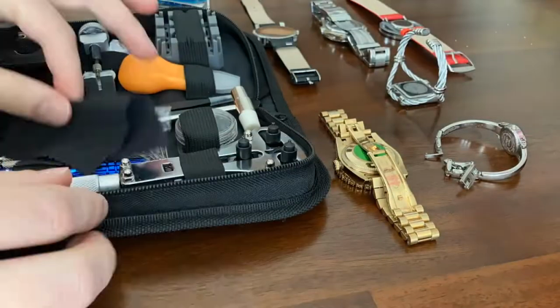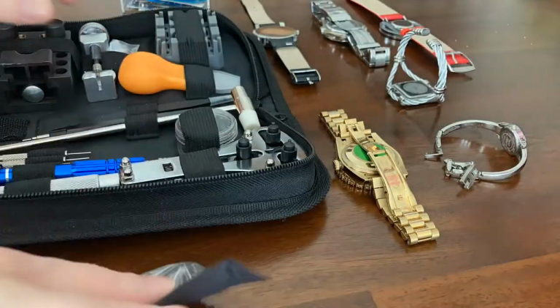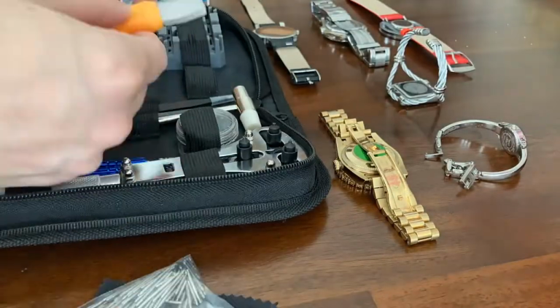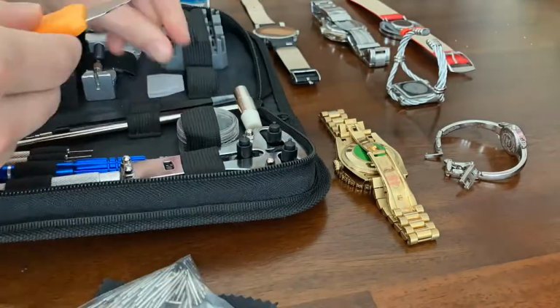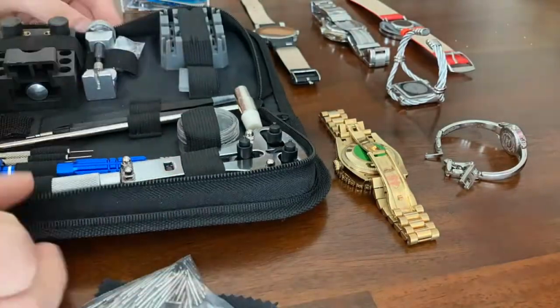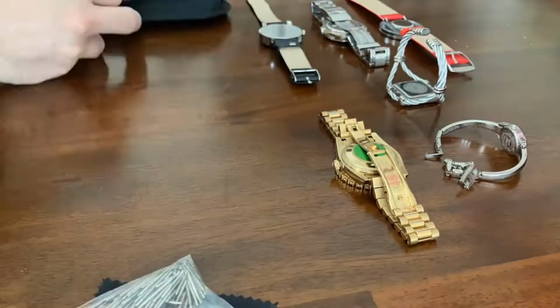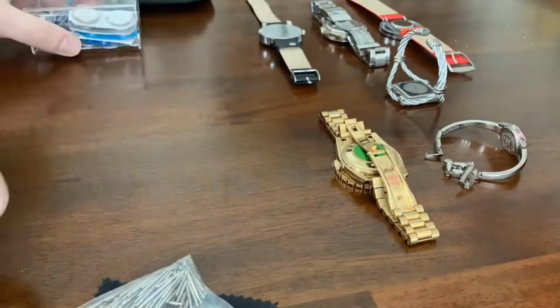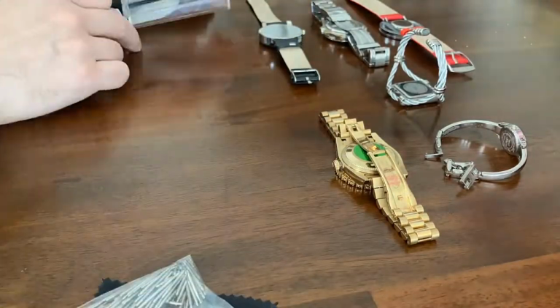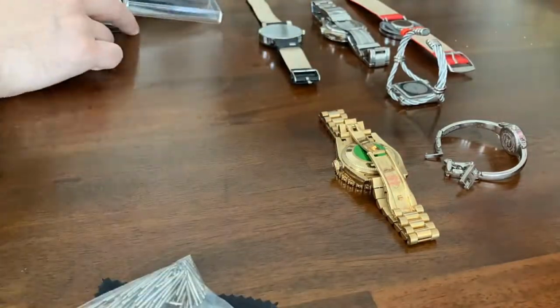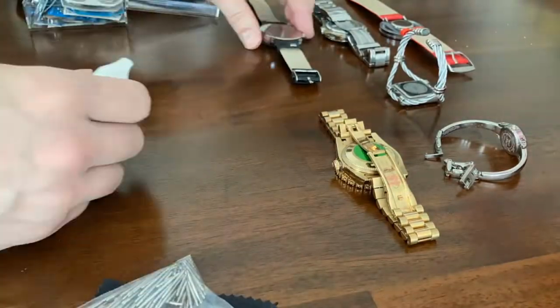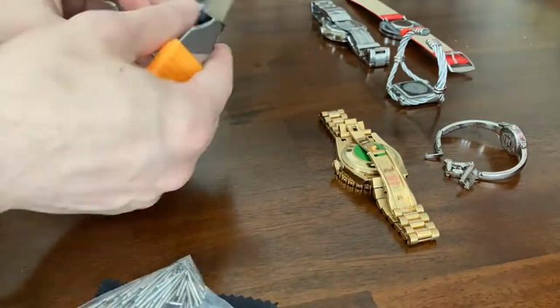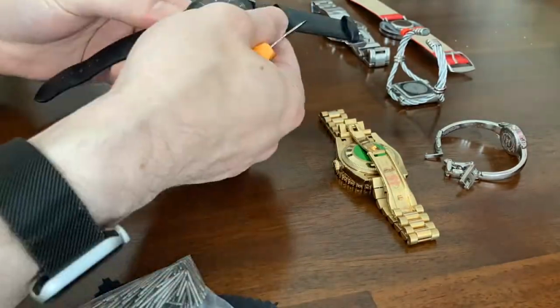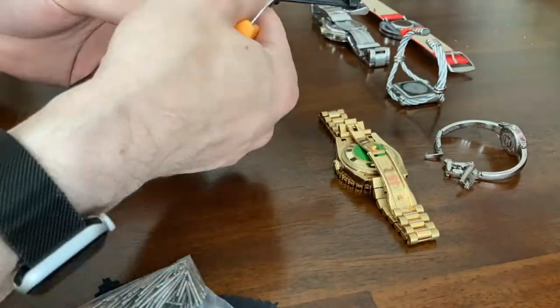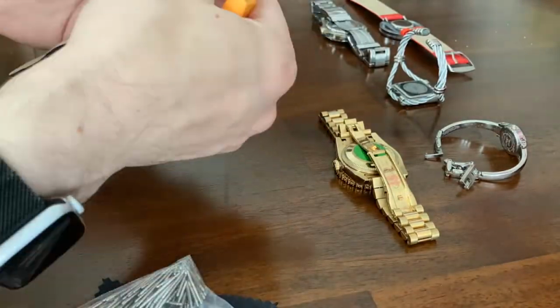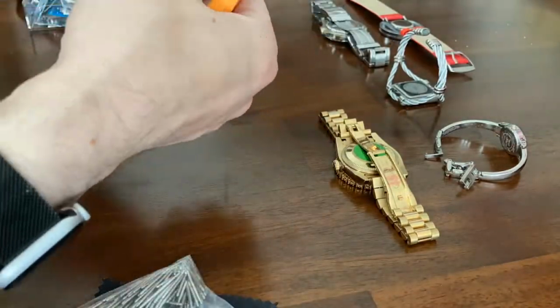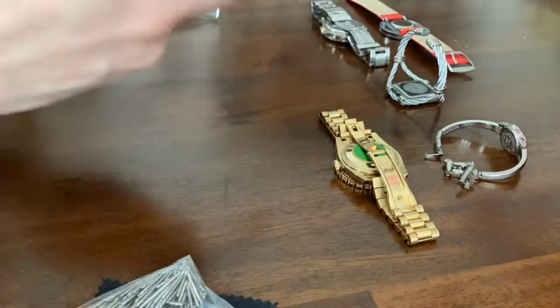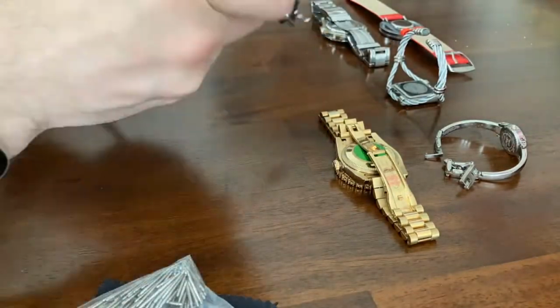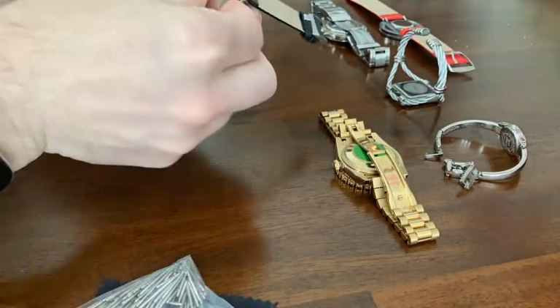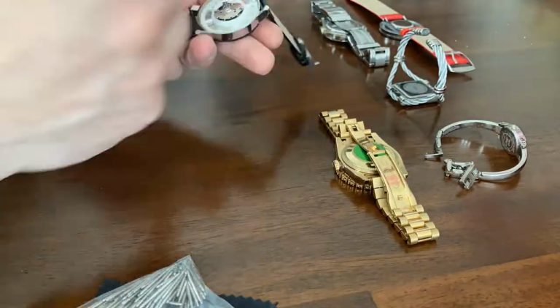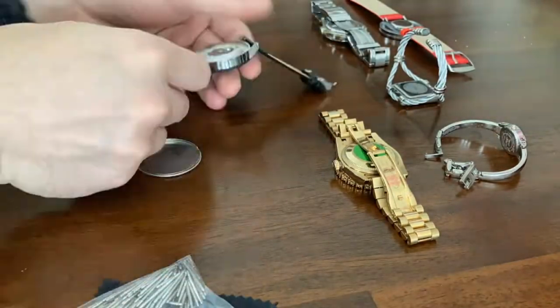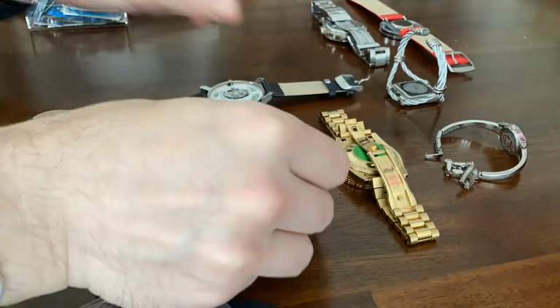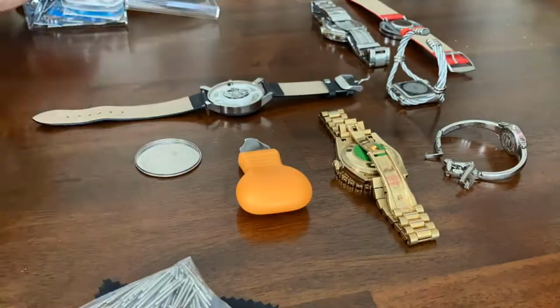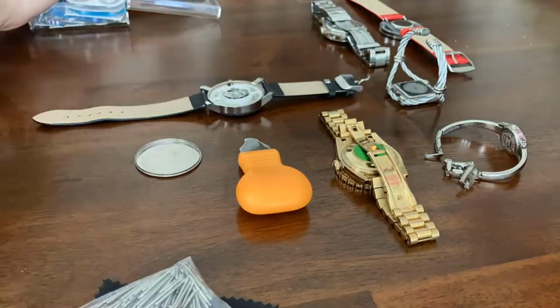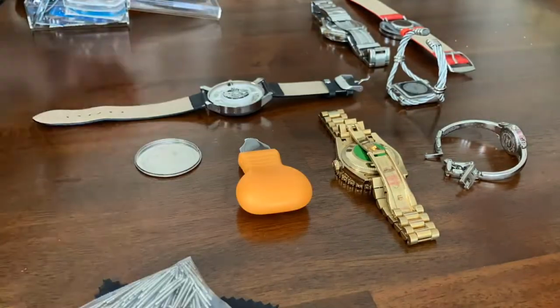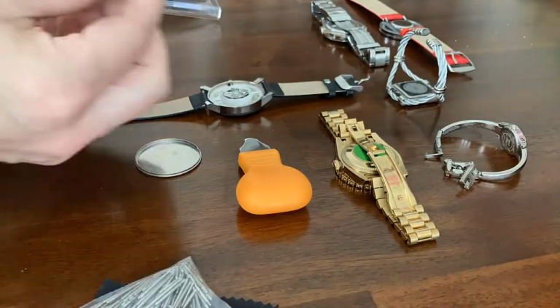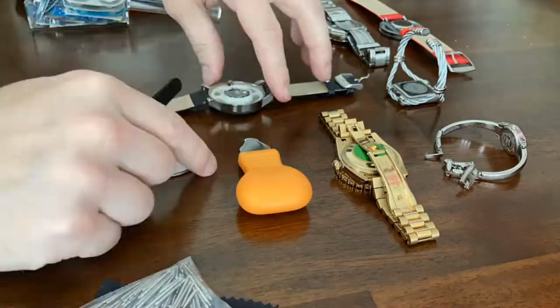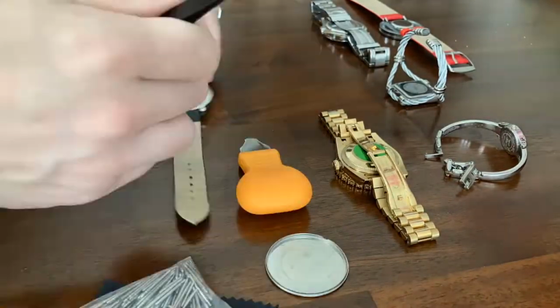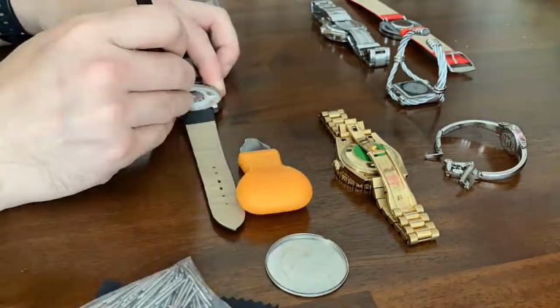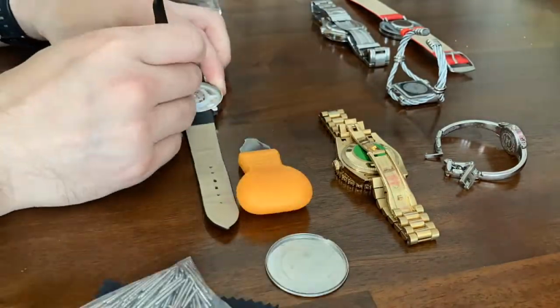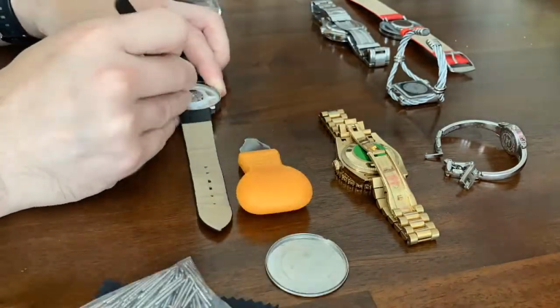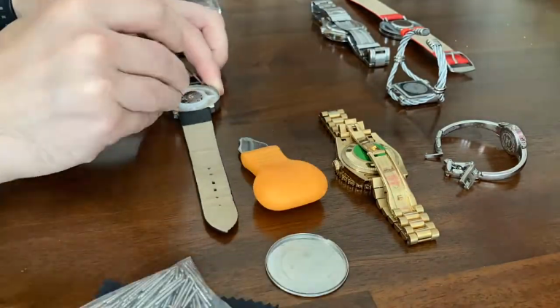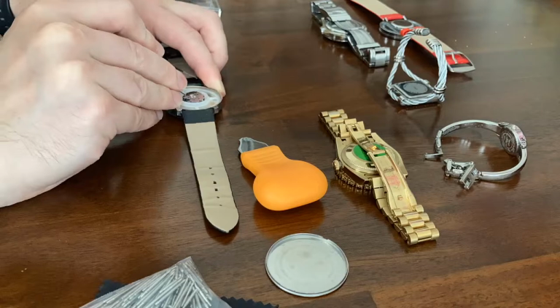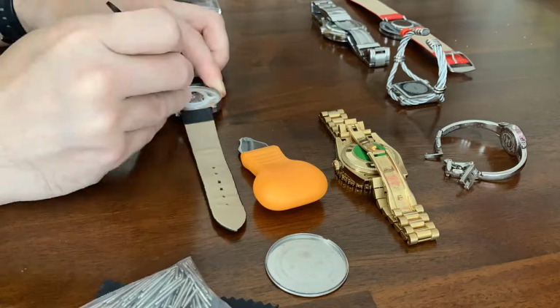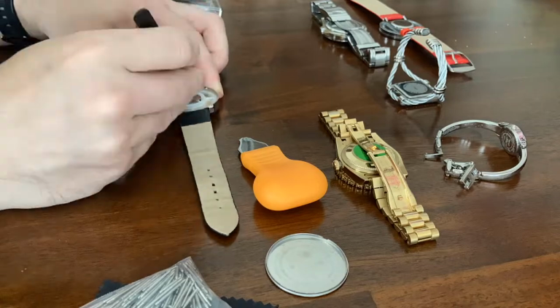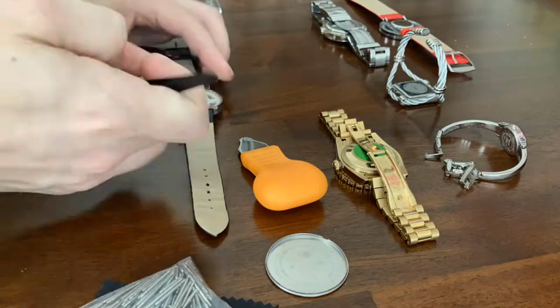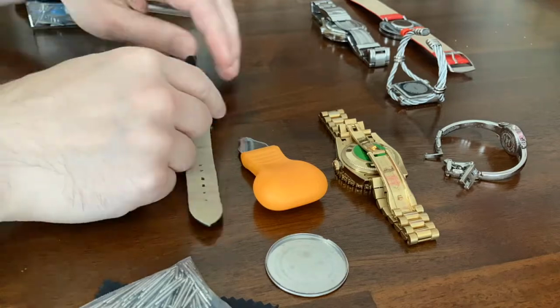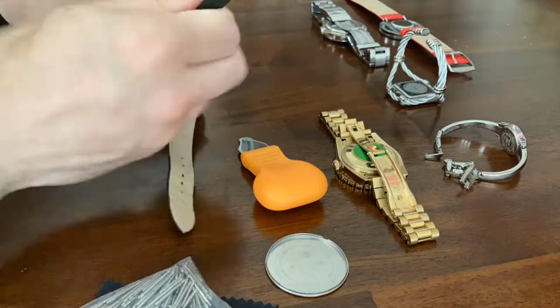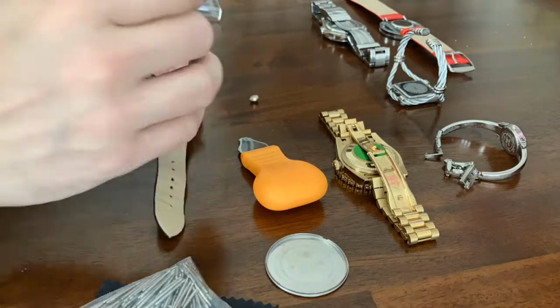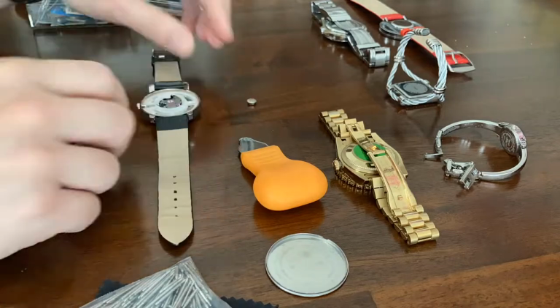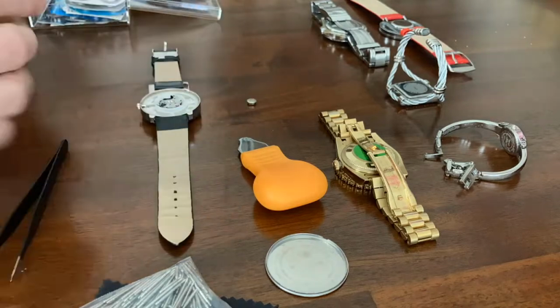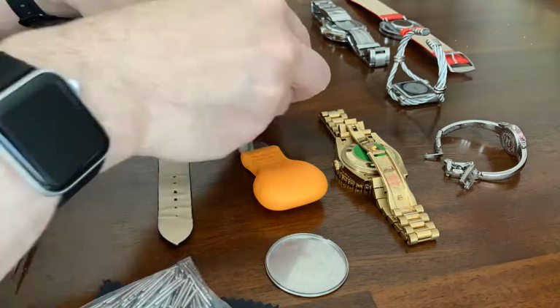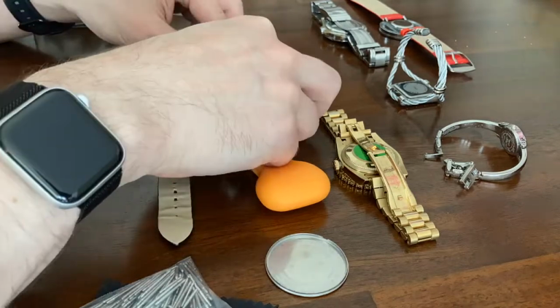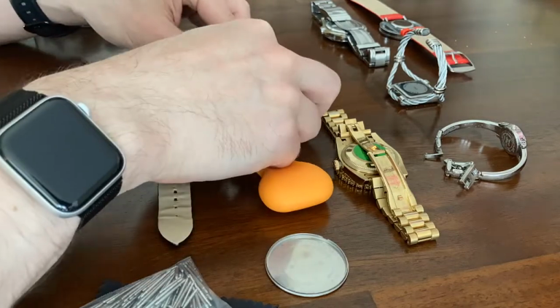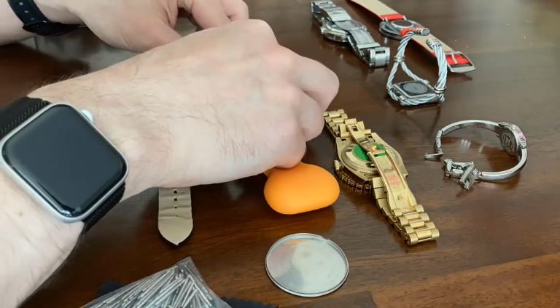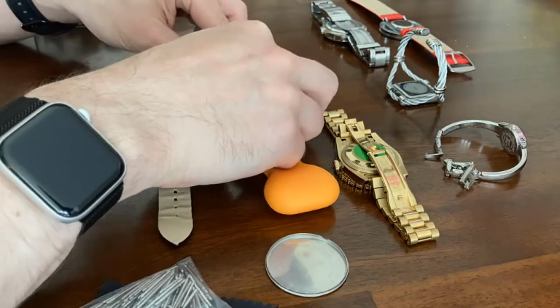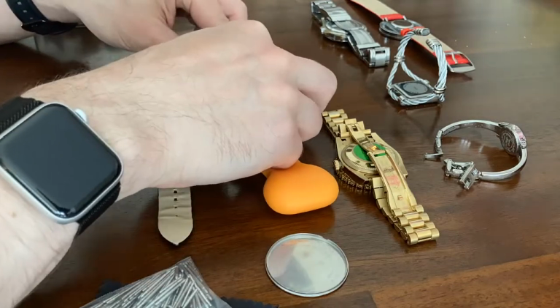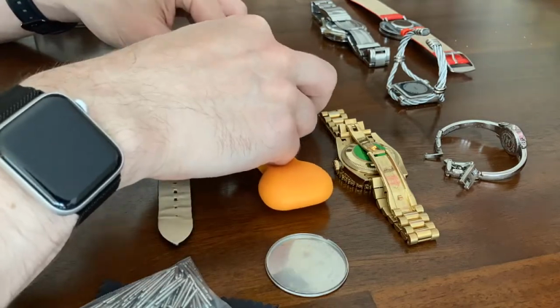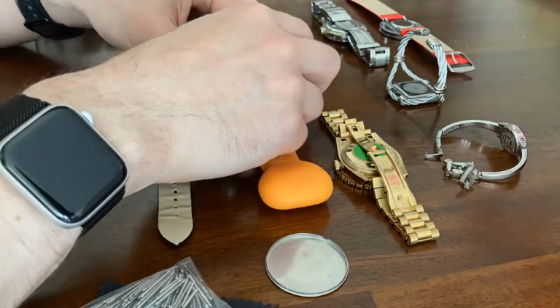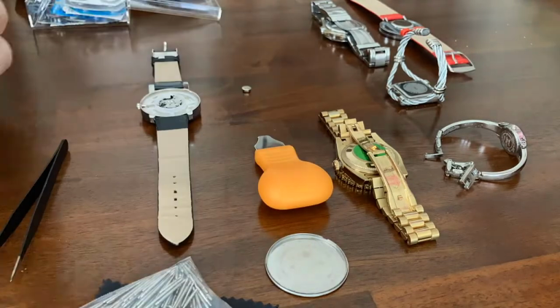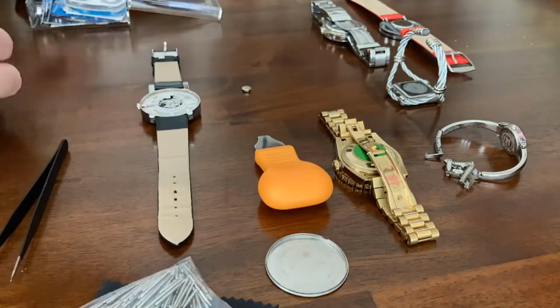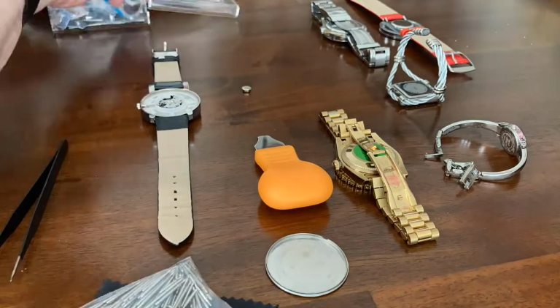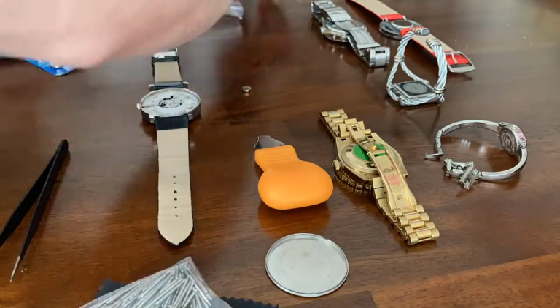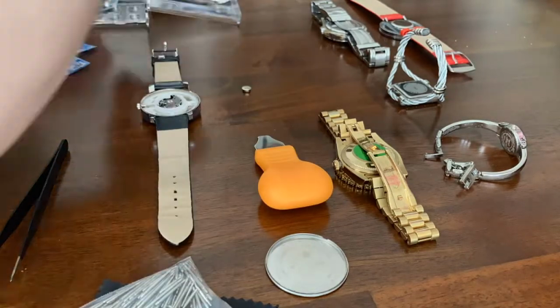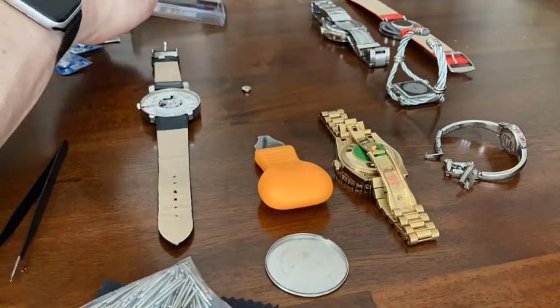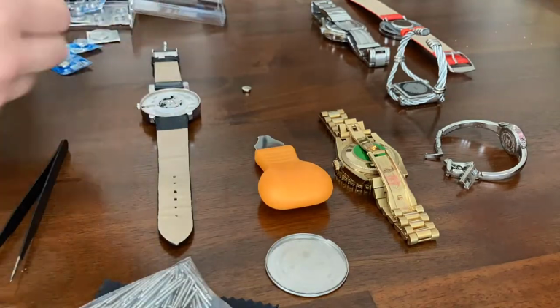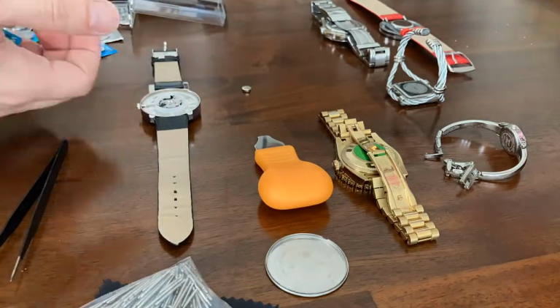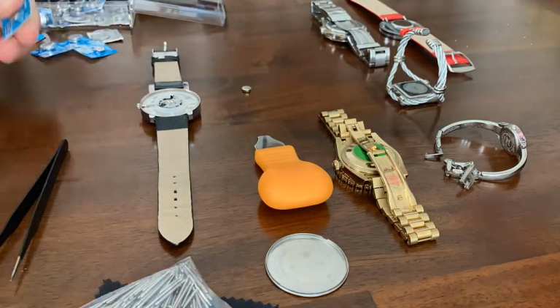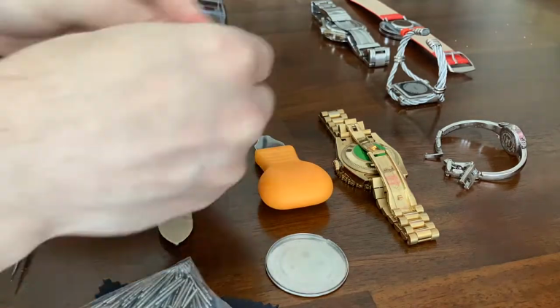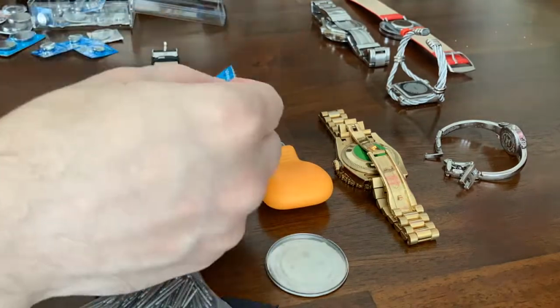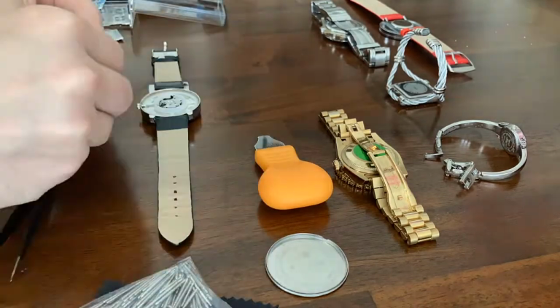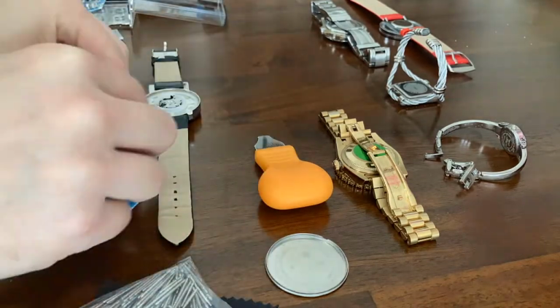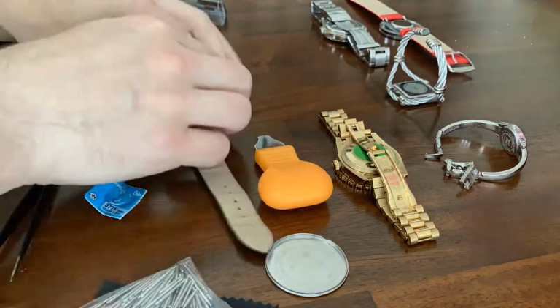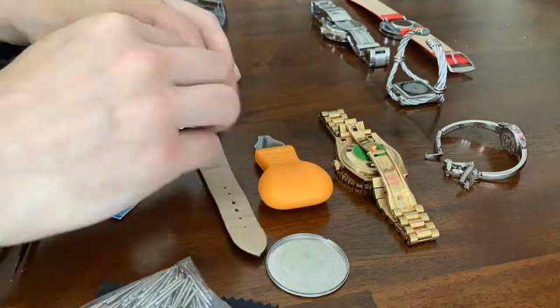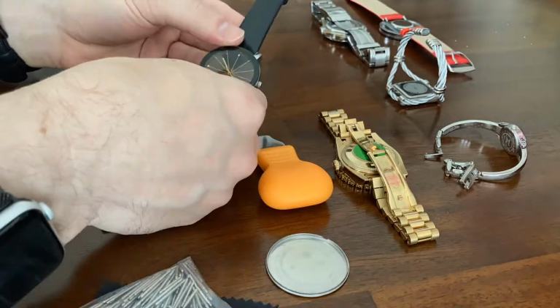My sister gave me these wristwatches to change the batteries. I'm using some batteries from my watch battery toolkit to change them.